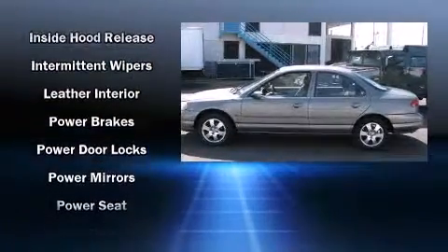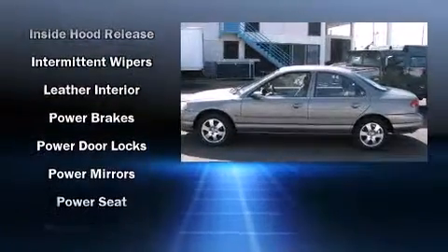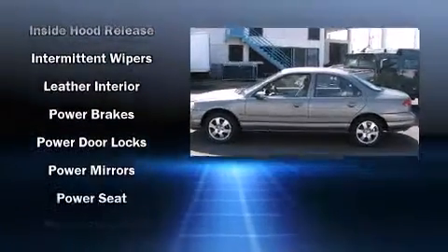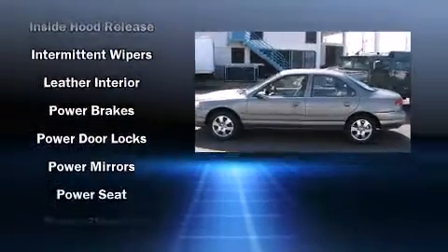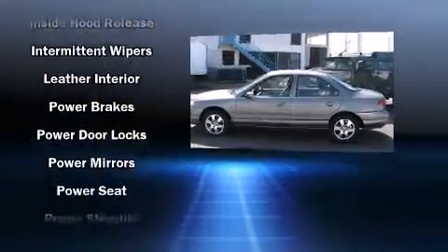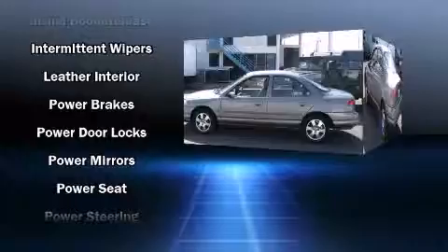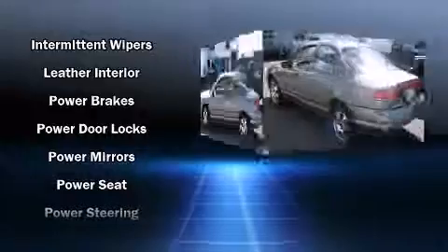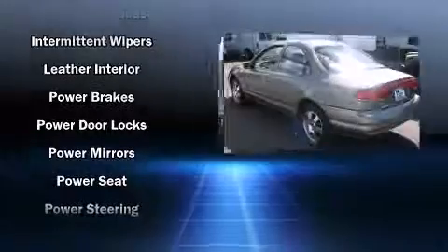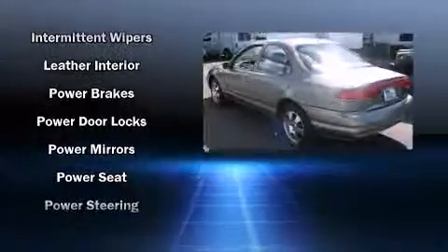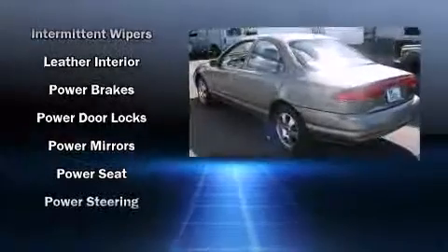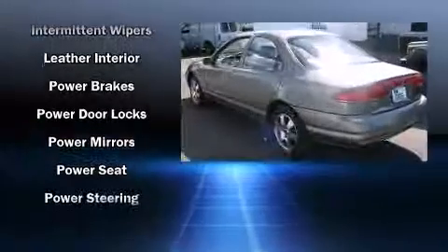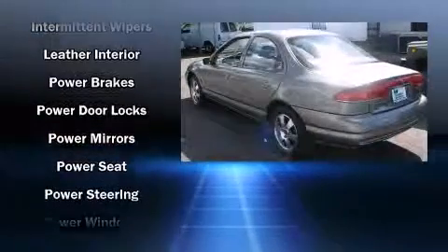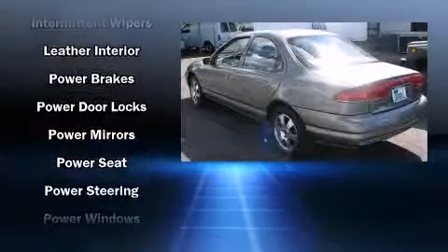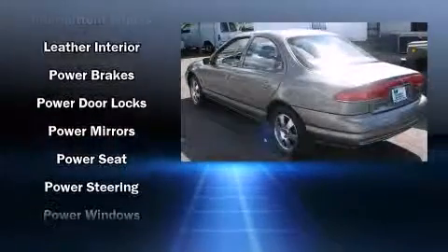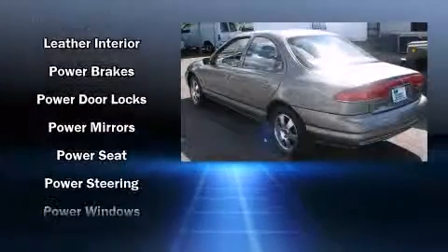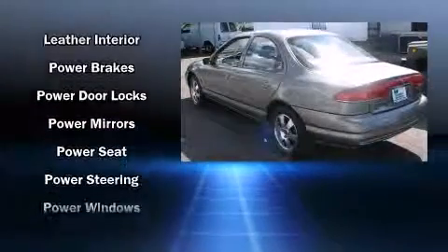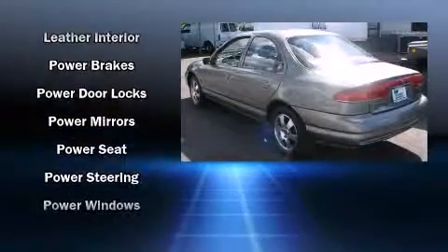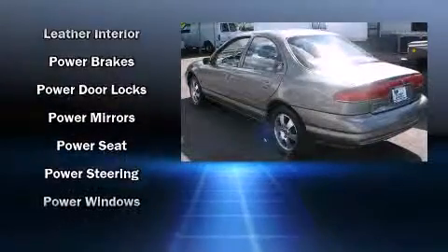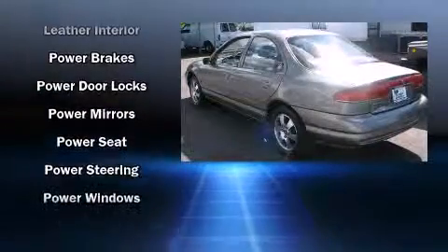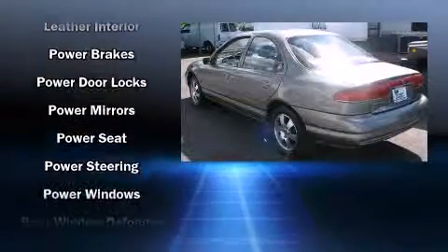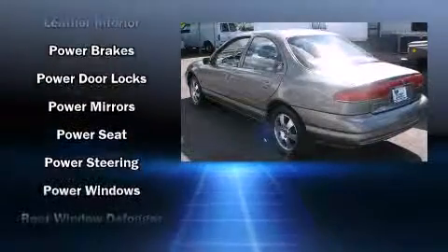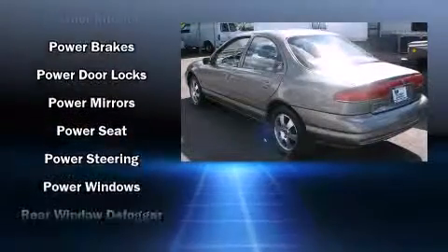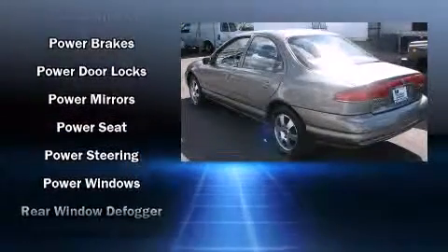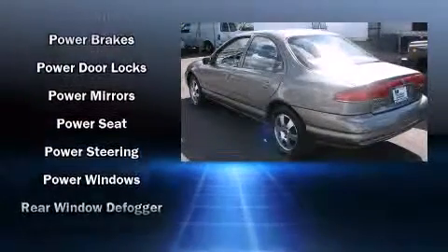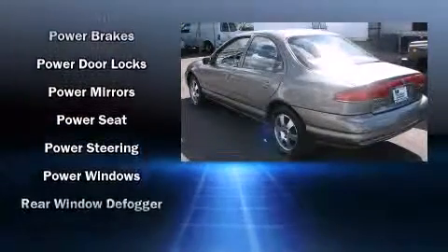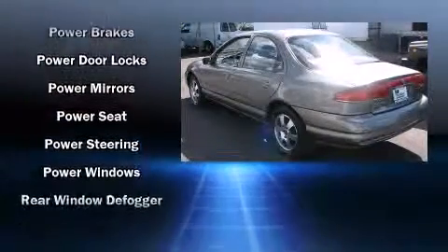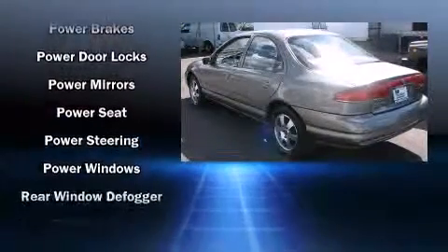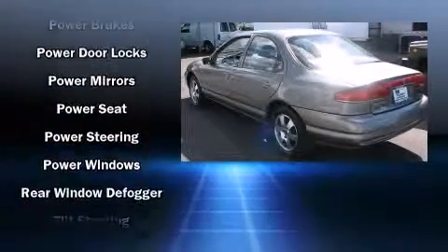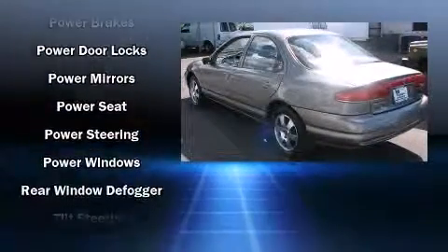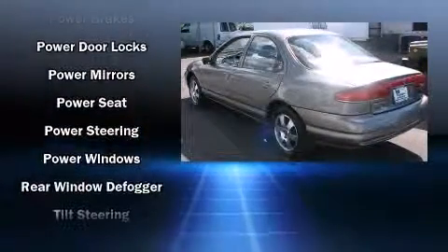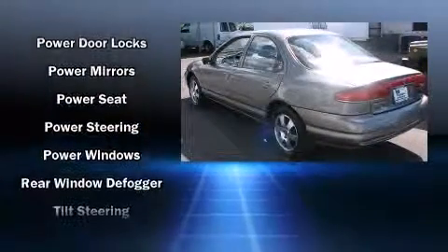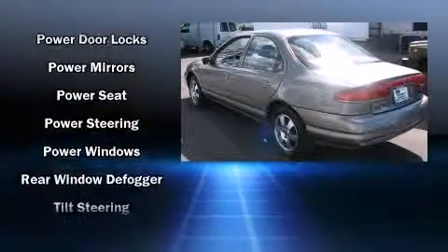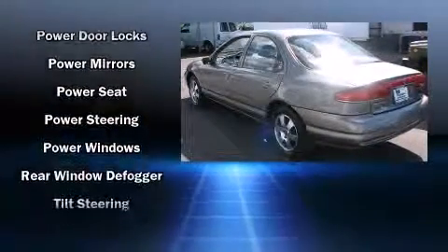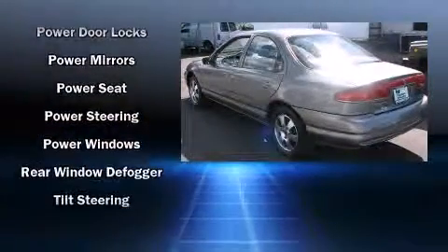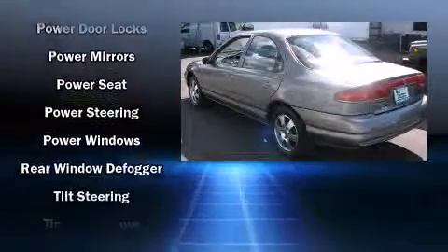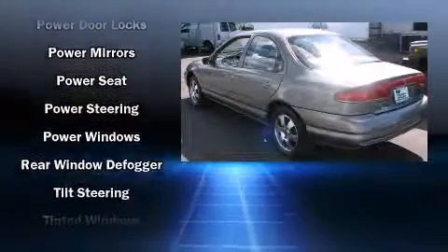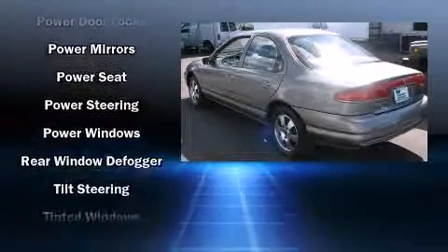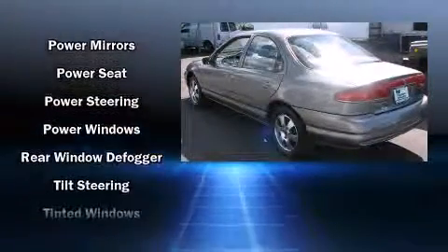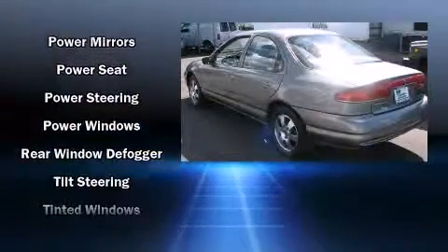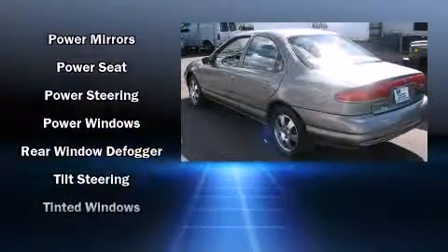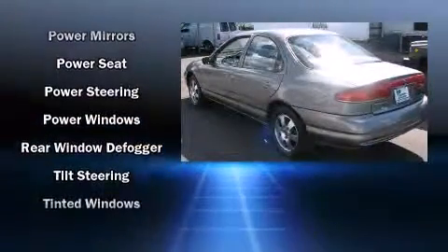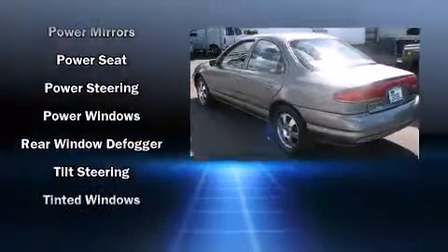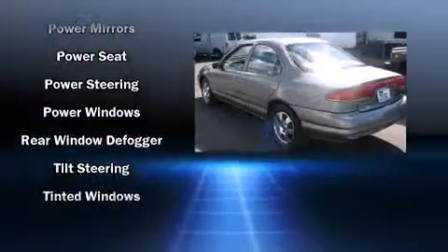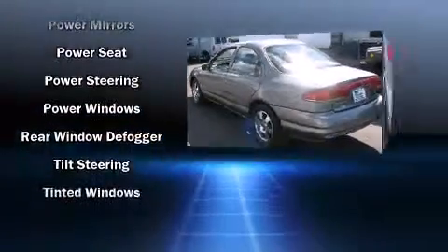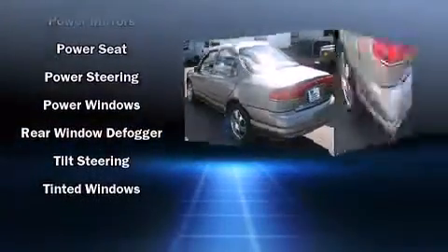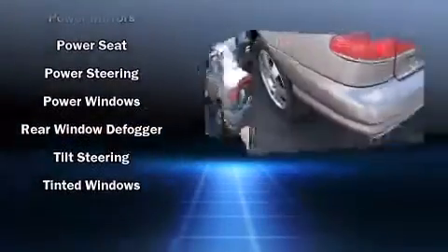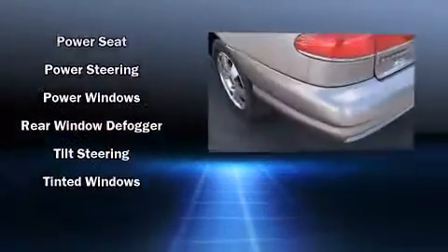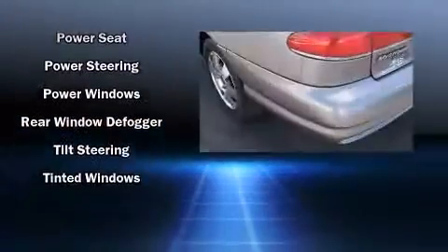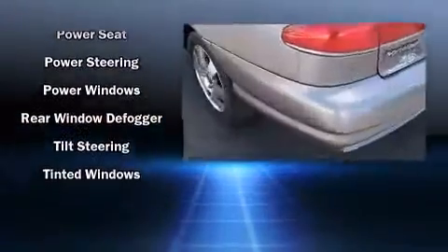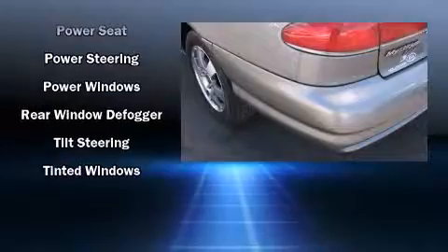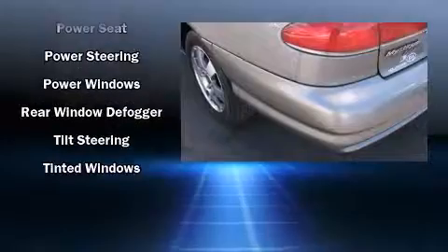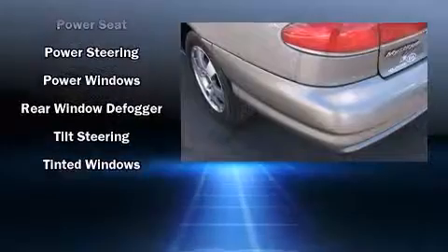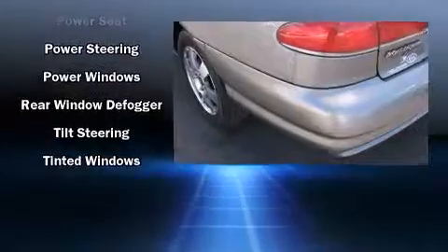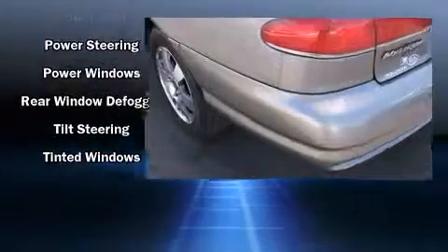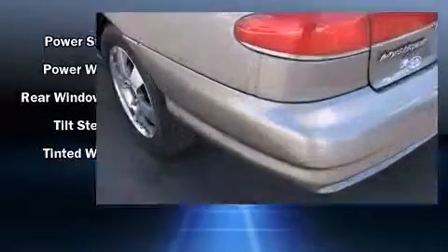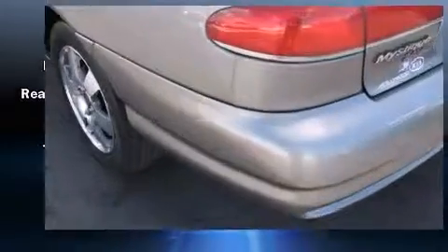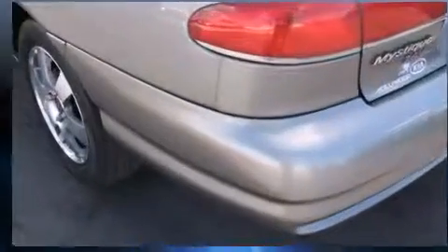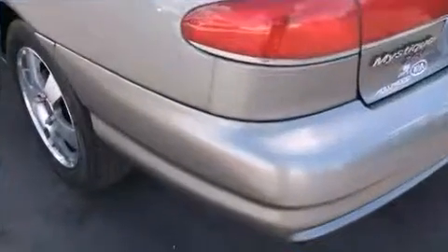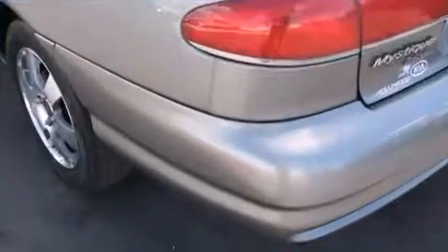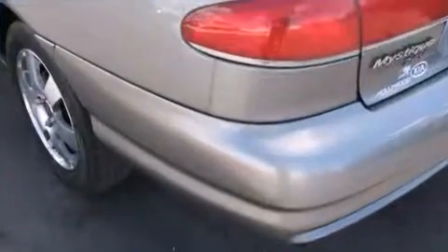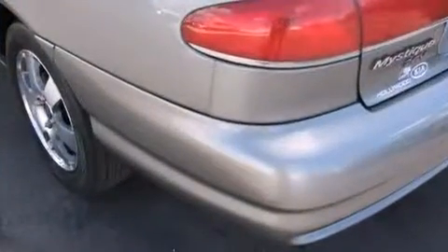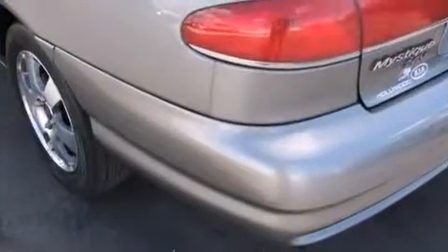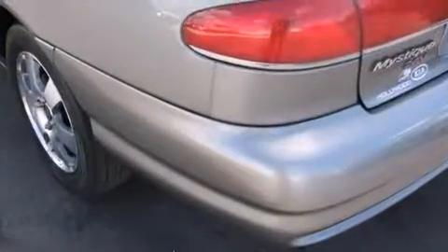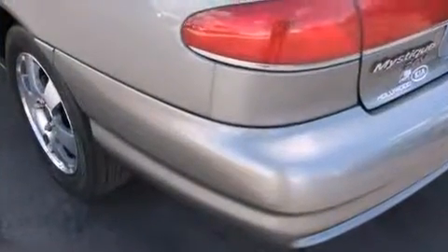Safety equipment has been integrated throughout, including dual front impact airbags, a panic alarm, and four-wheel disc brakes.